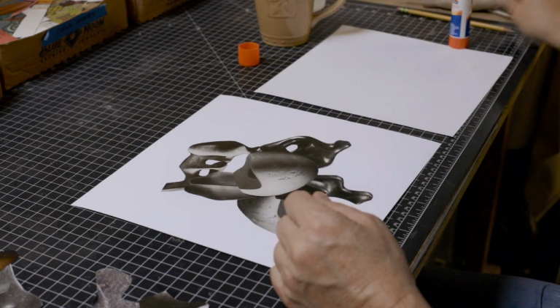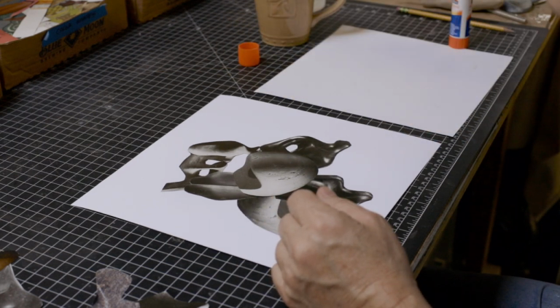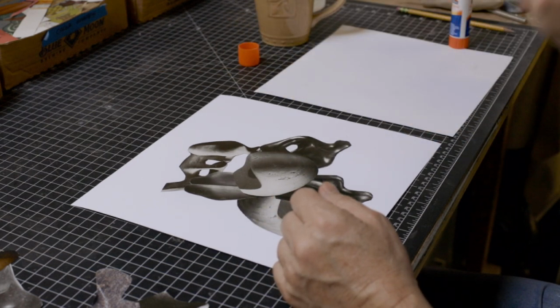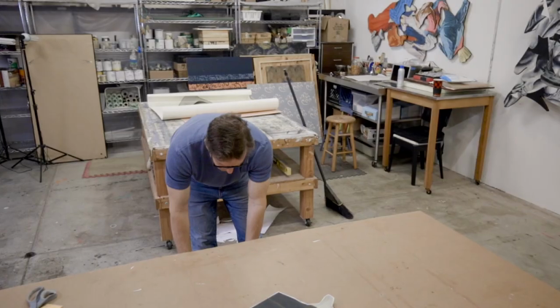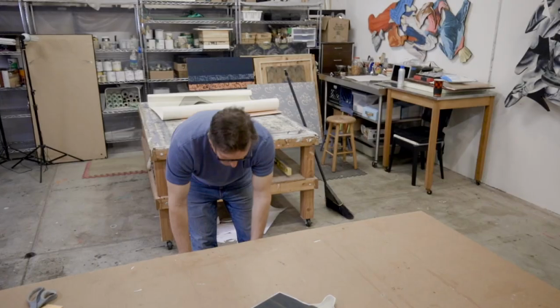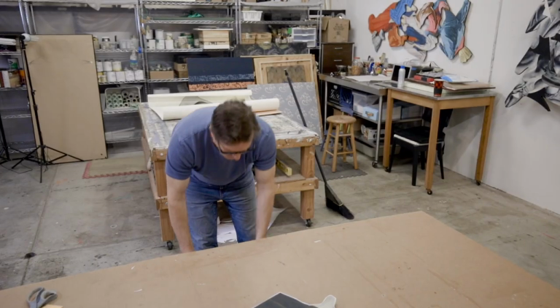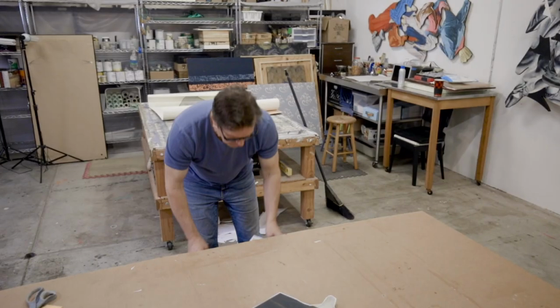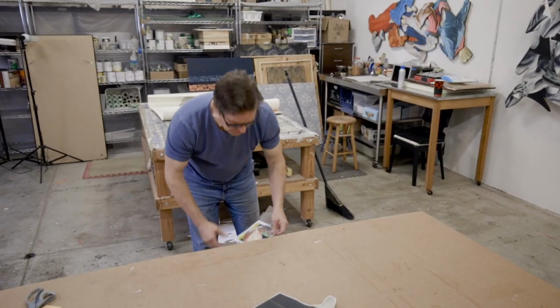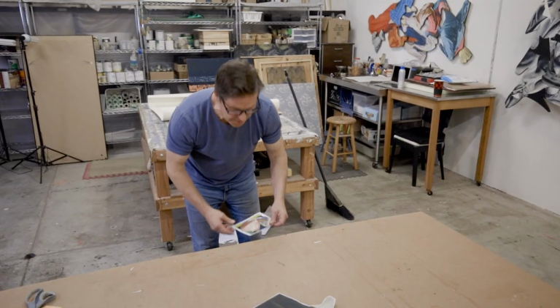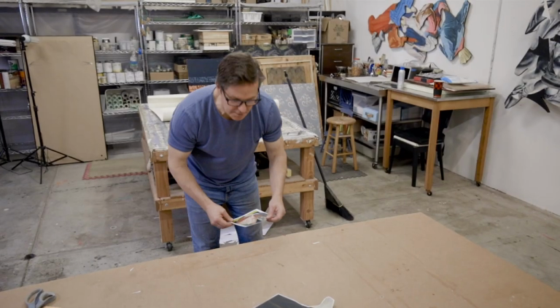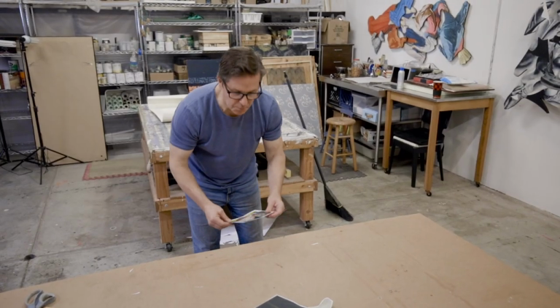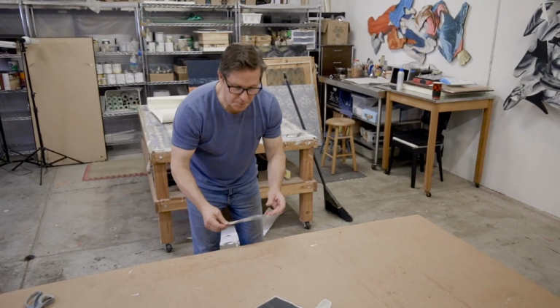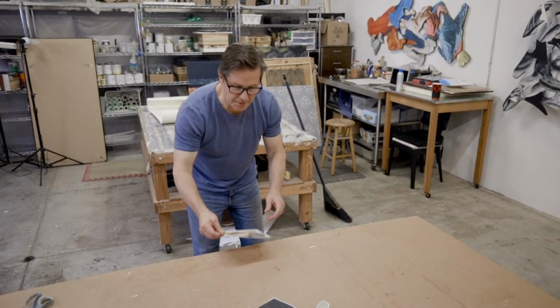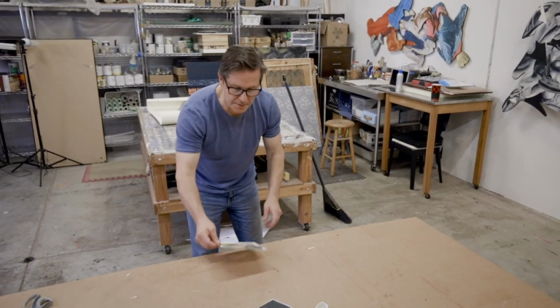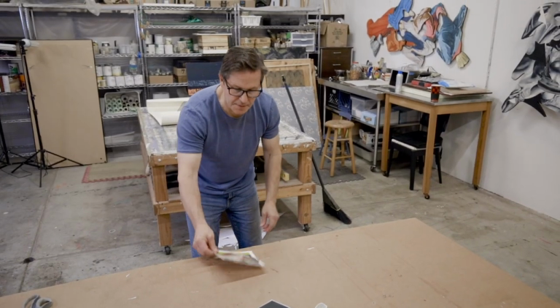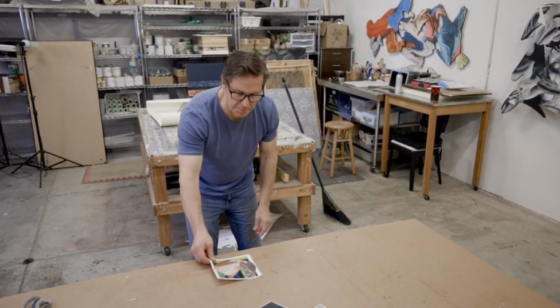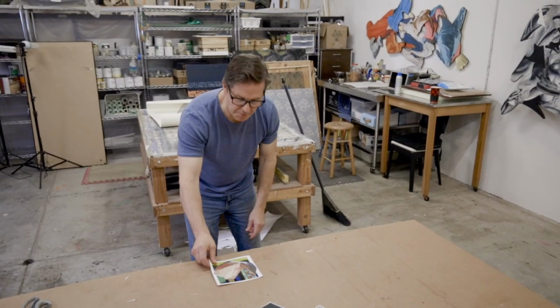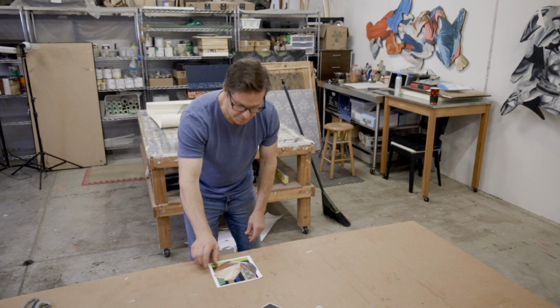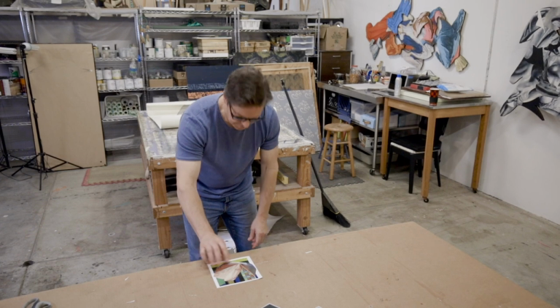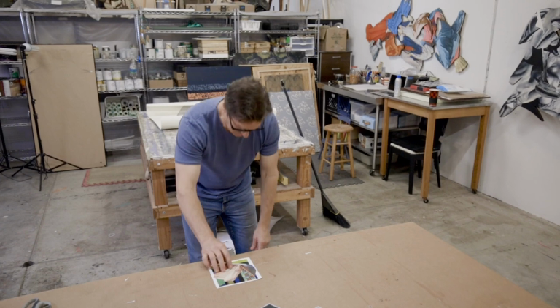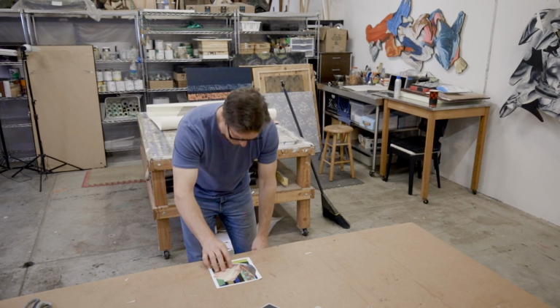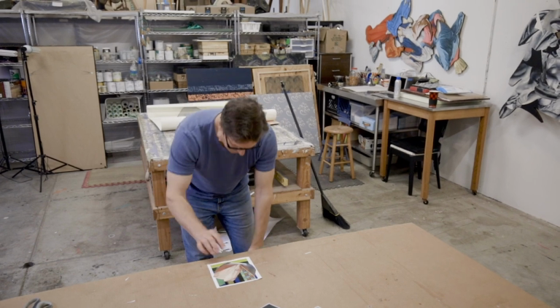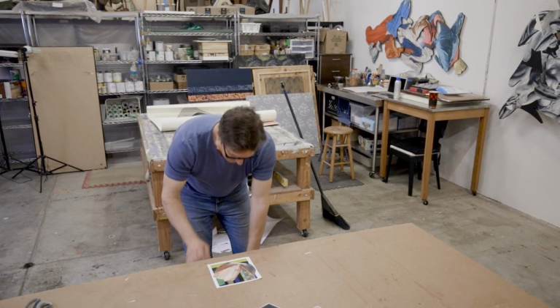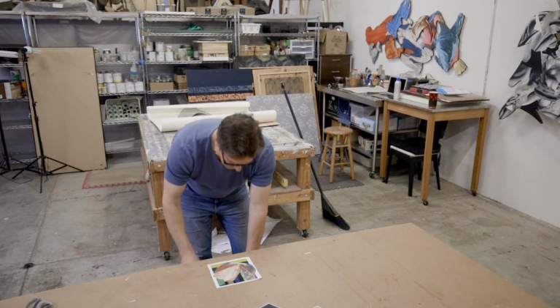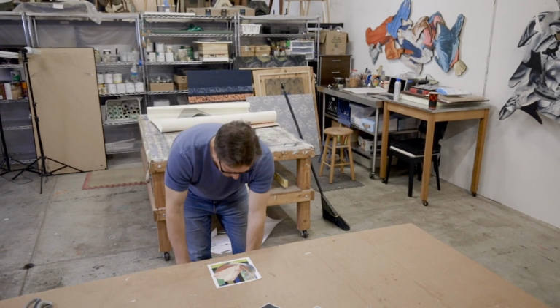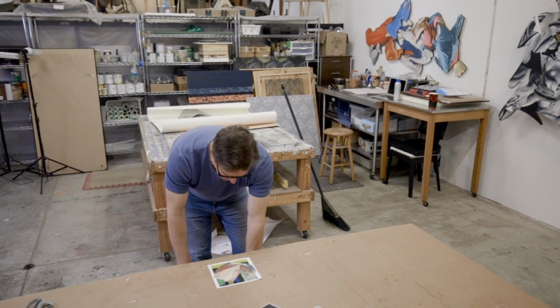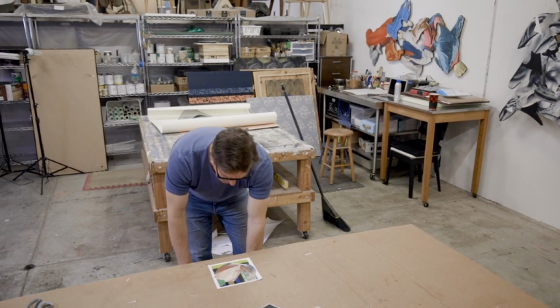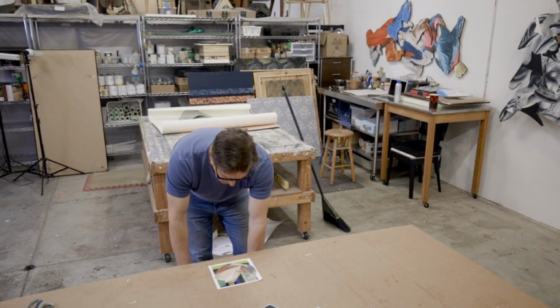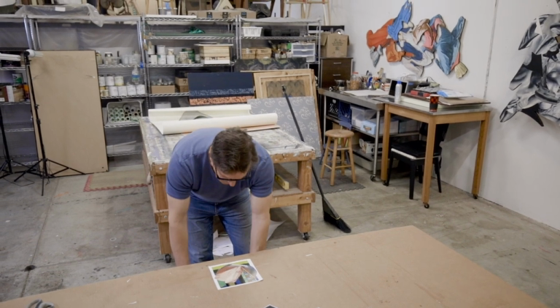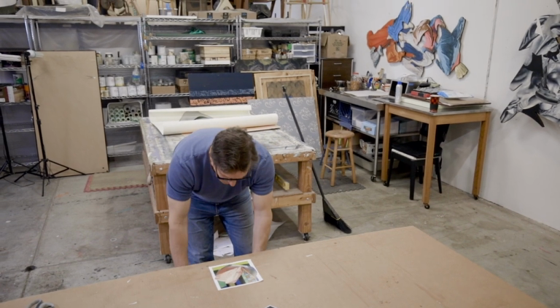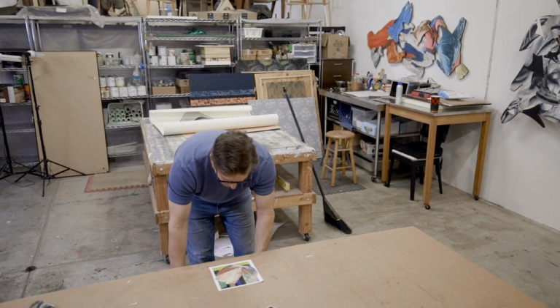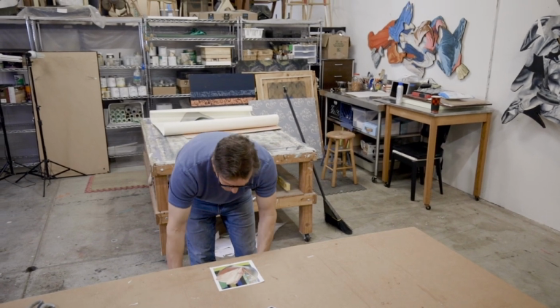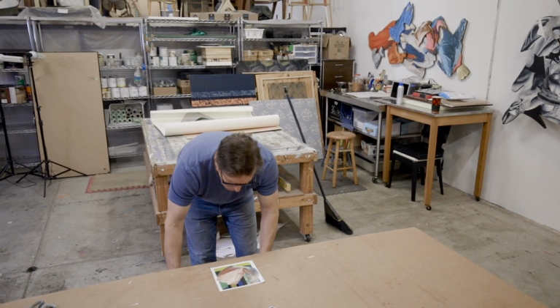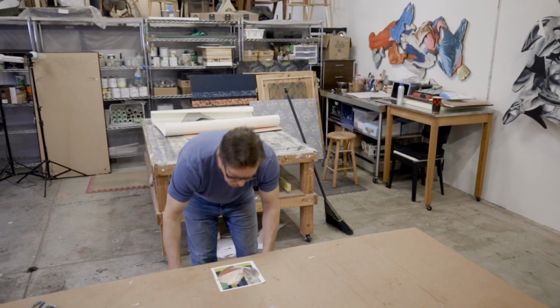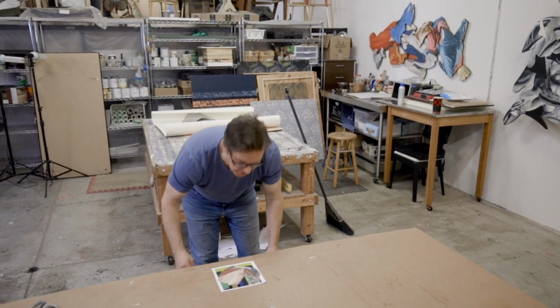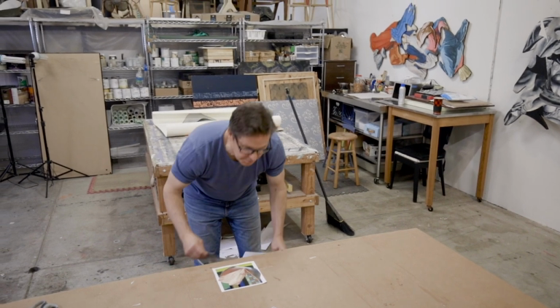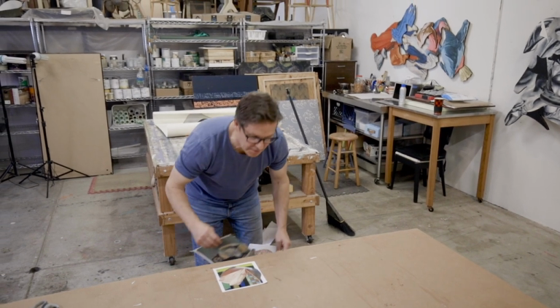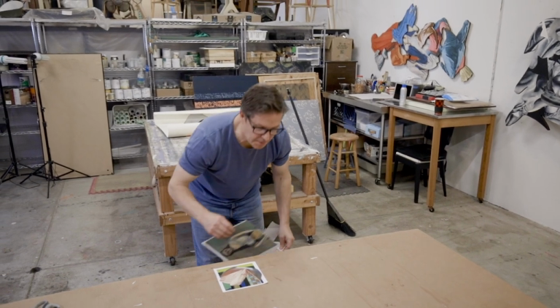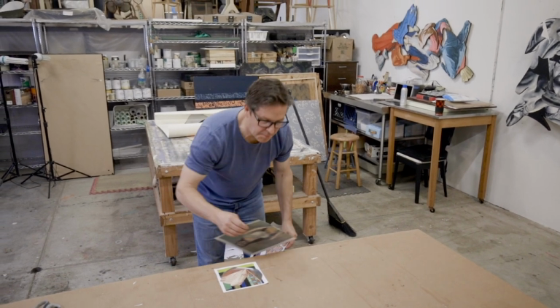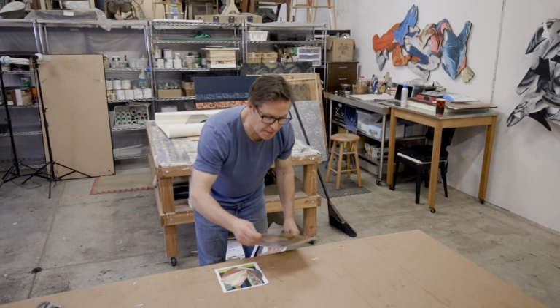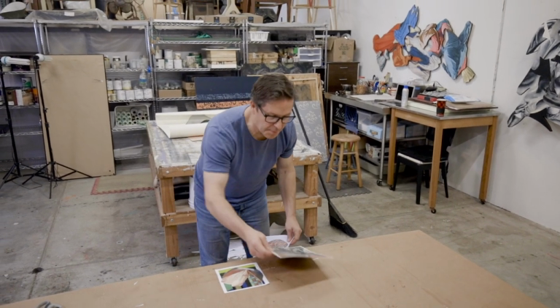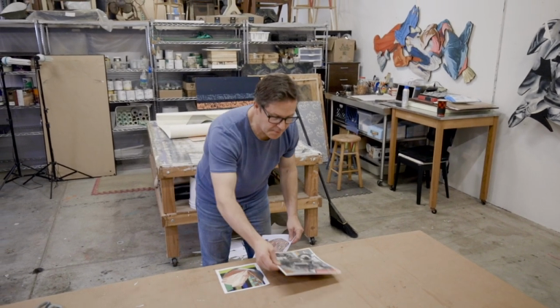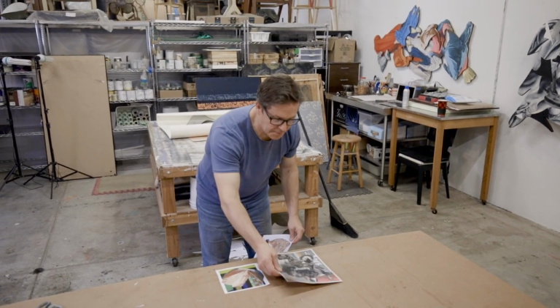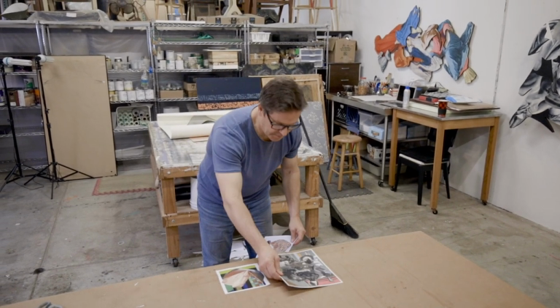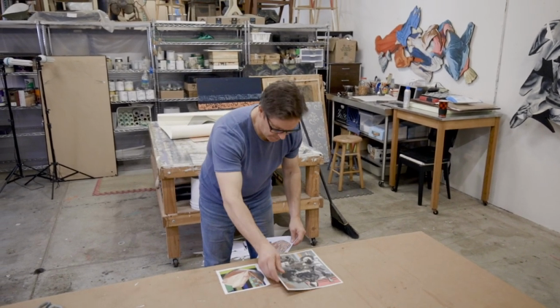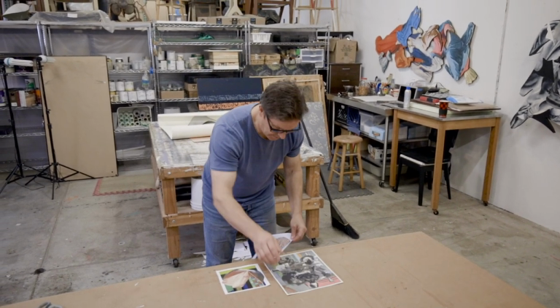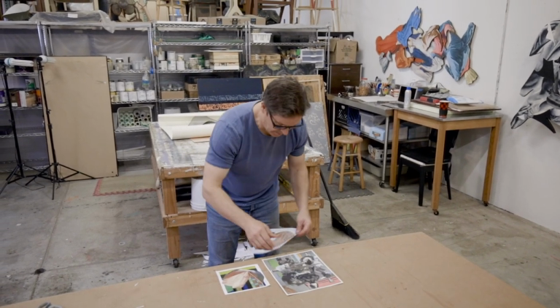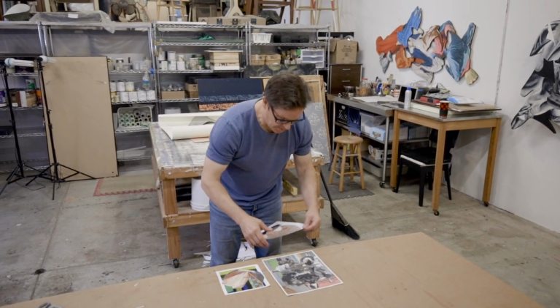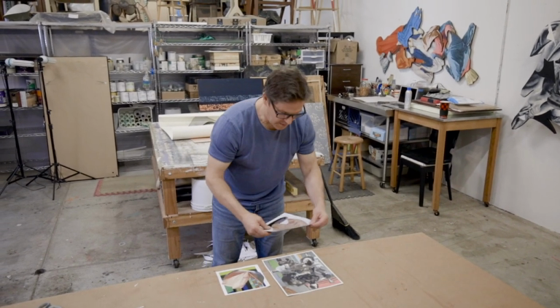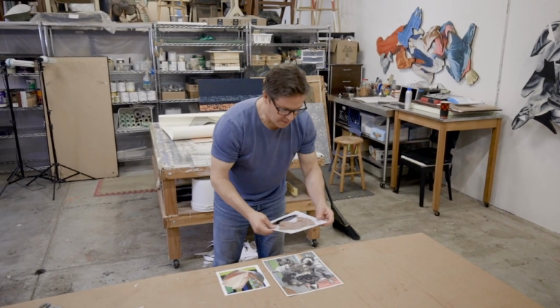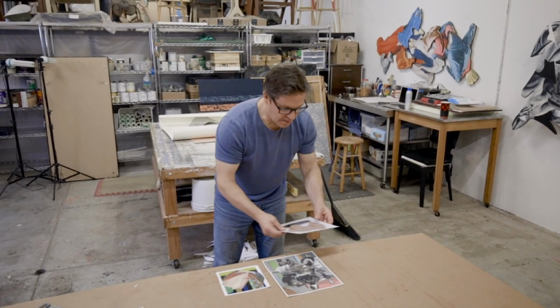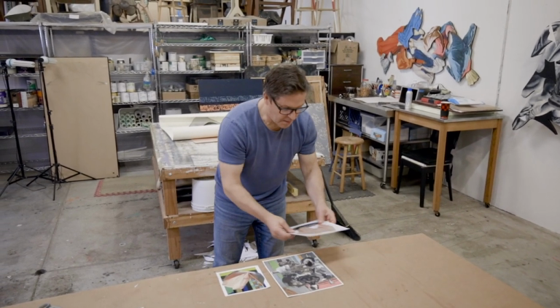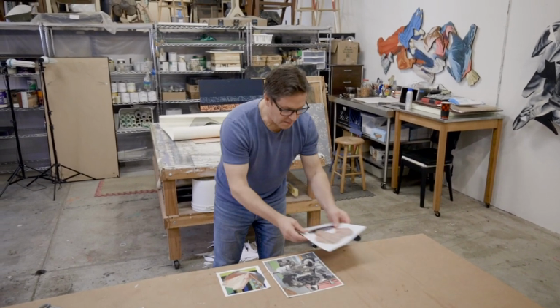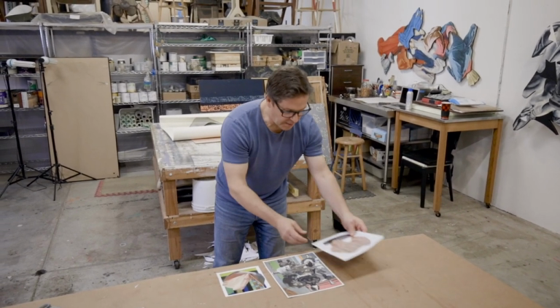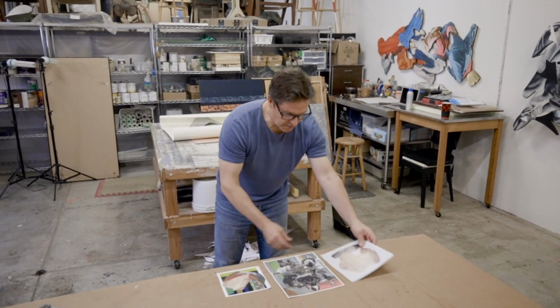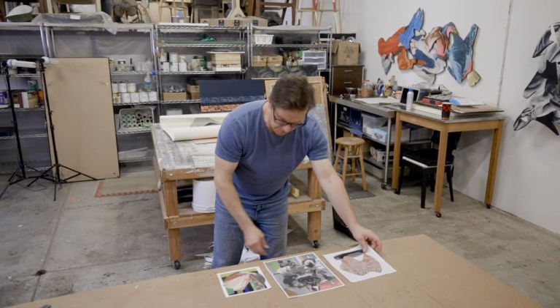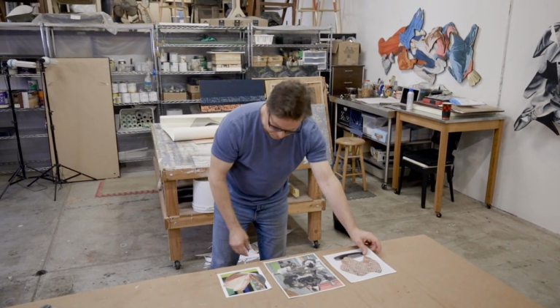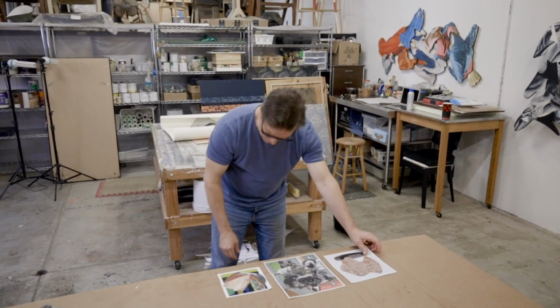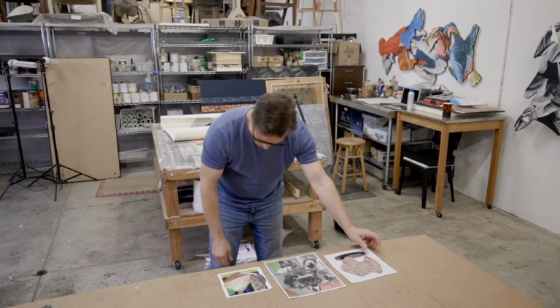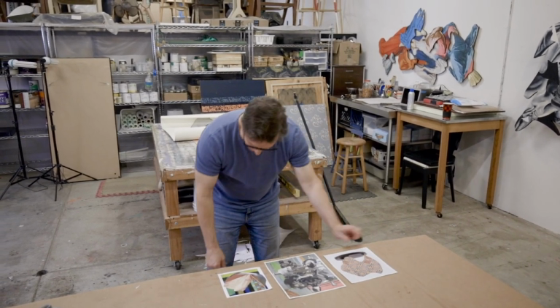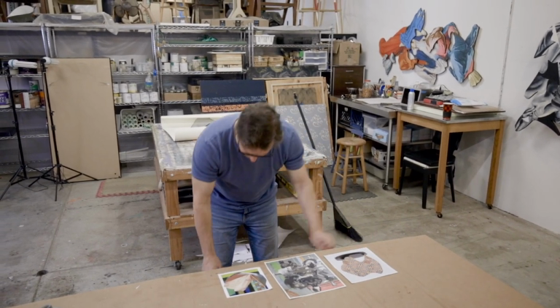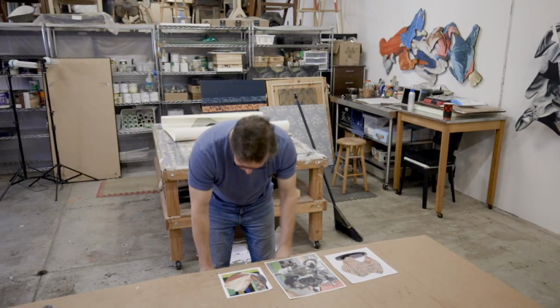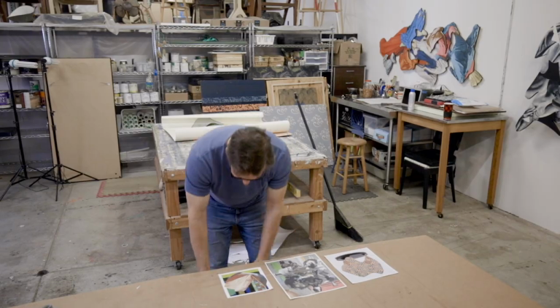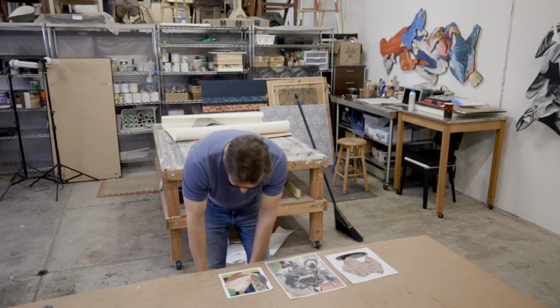The first pieces were pretty simple. They were just a couple of shapes on paper. I called them fragments.